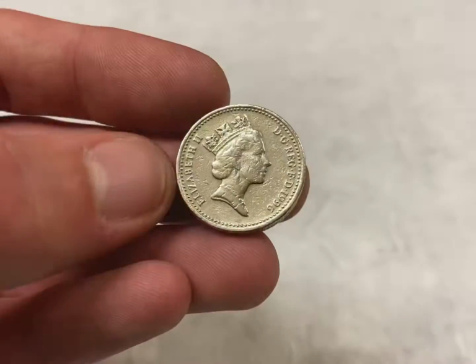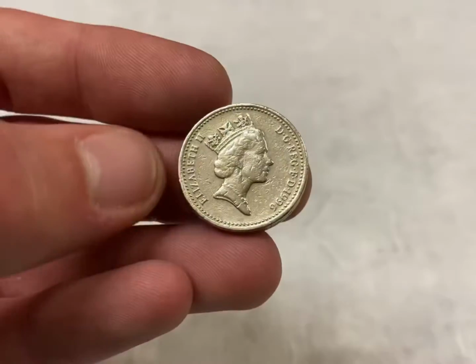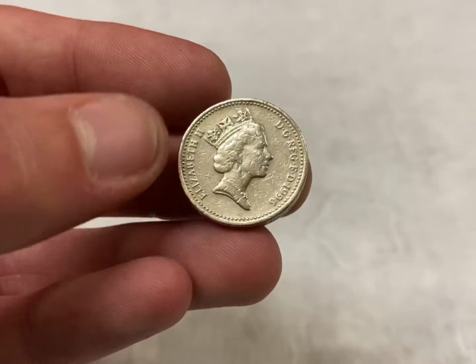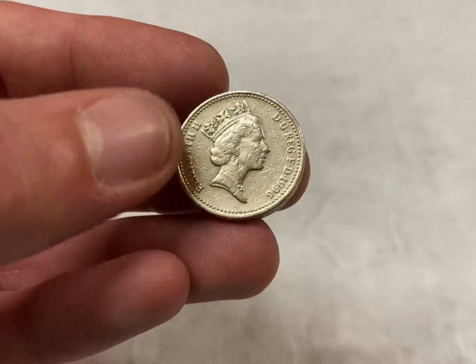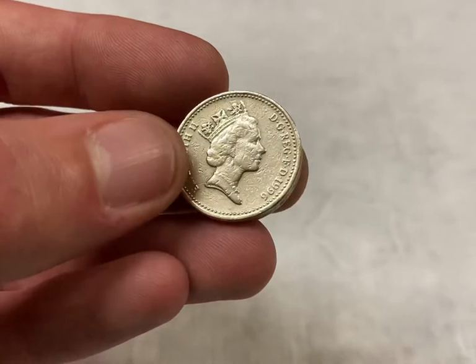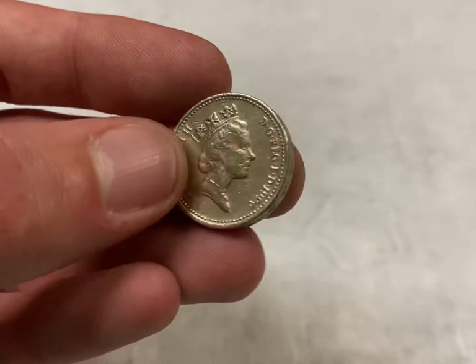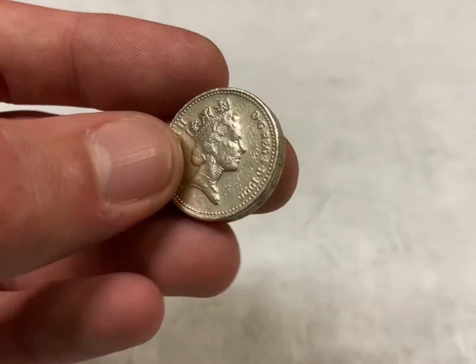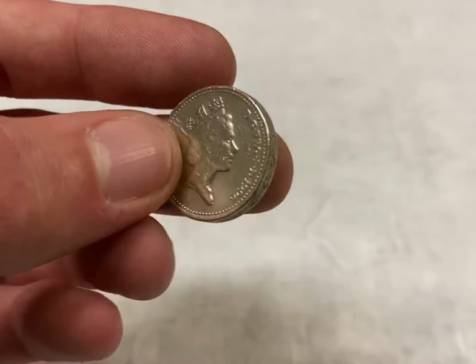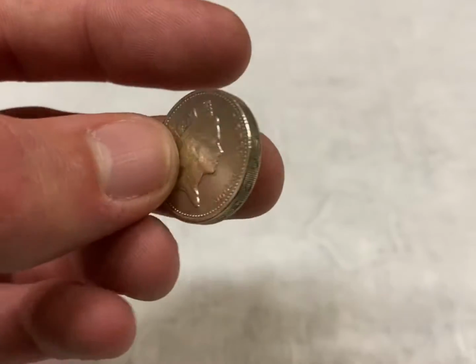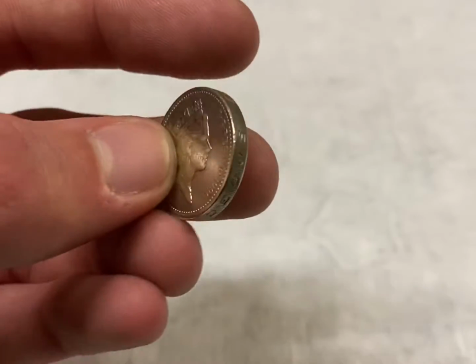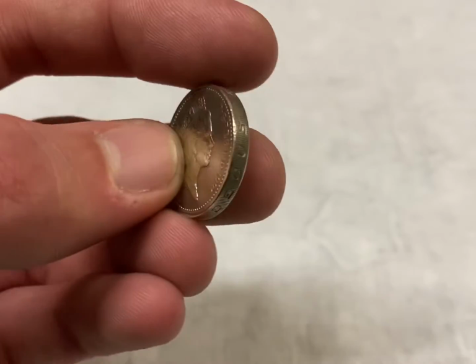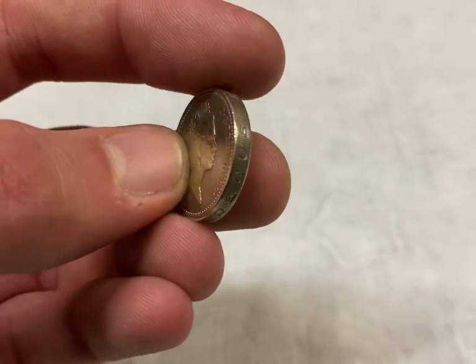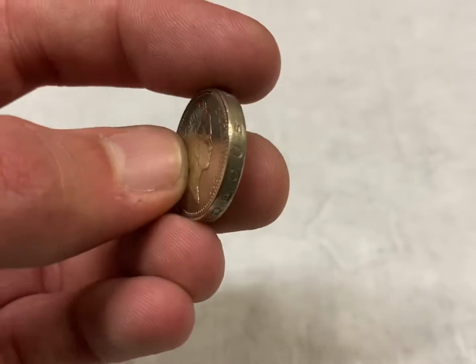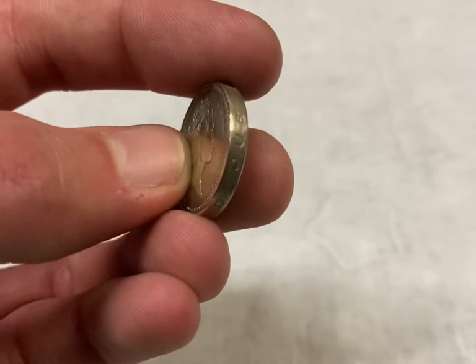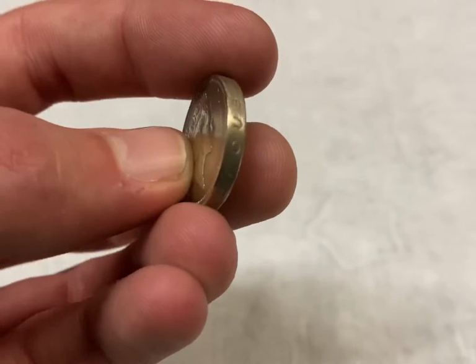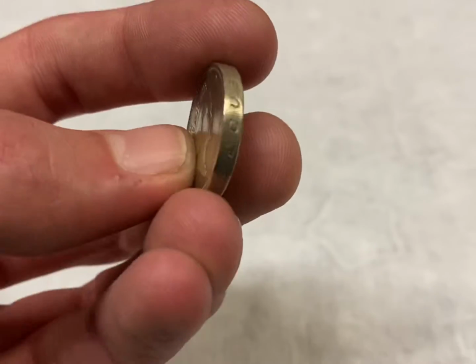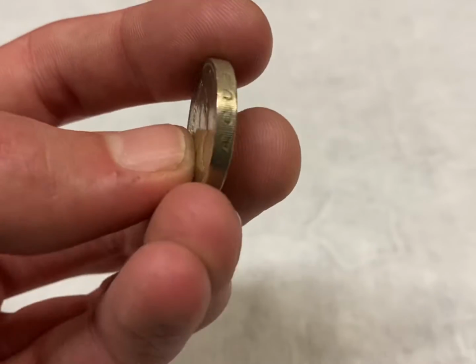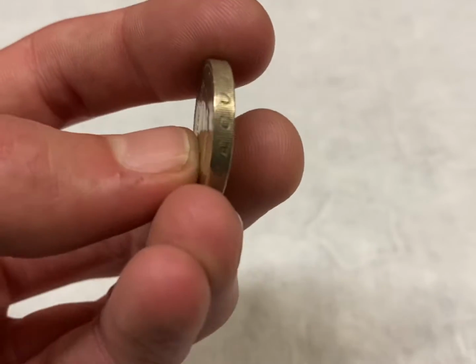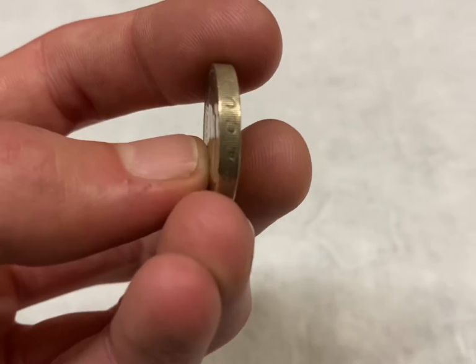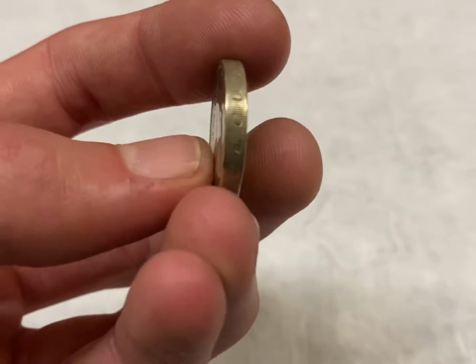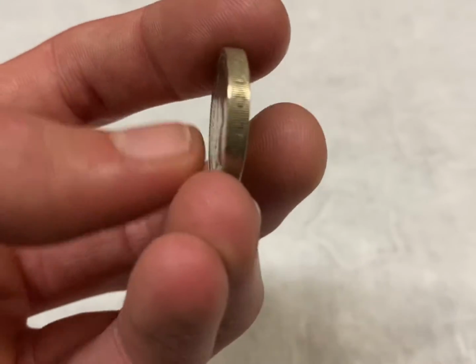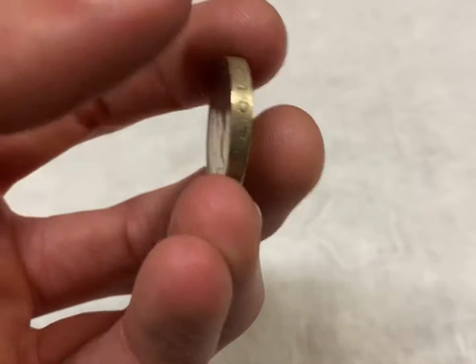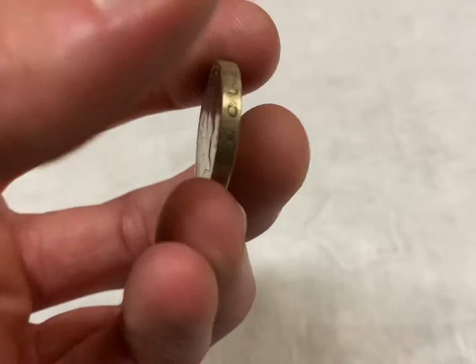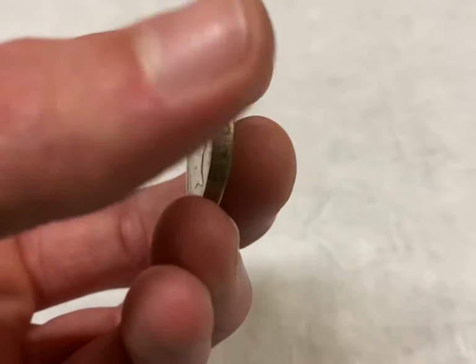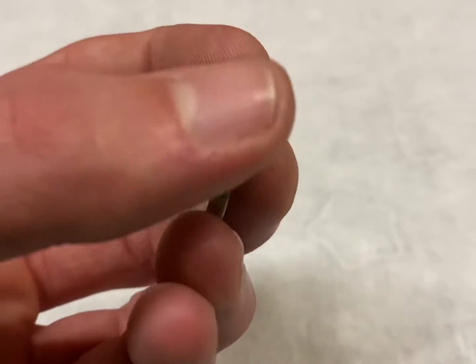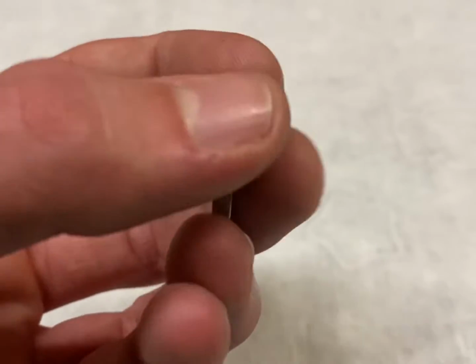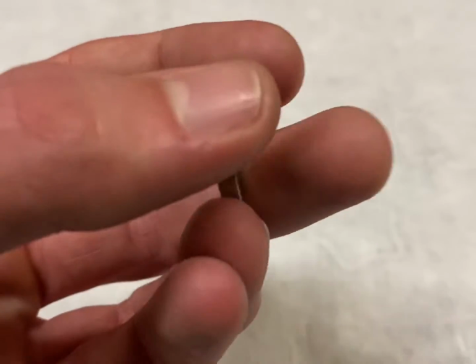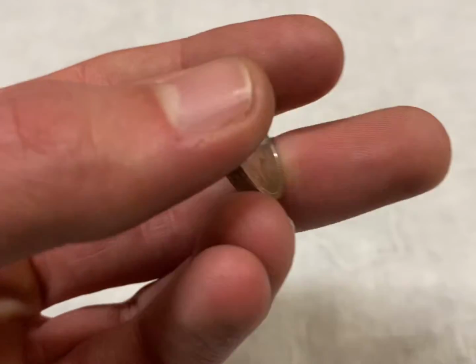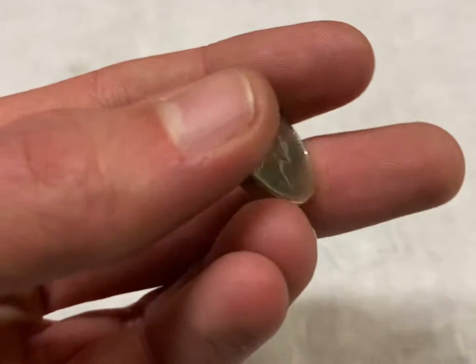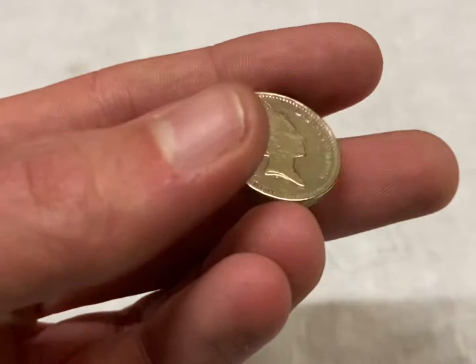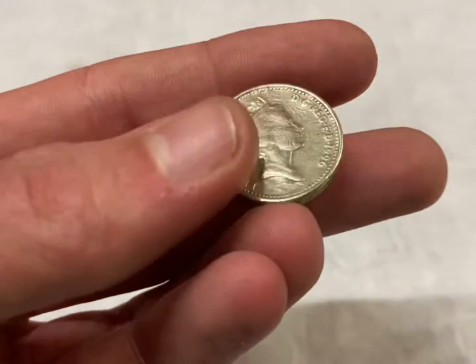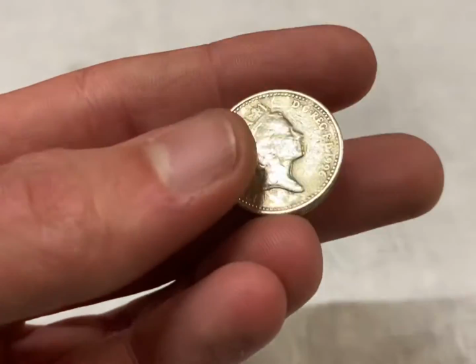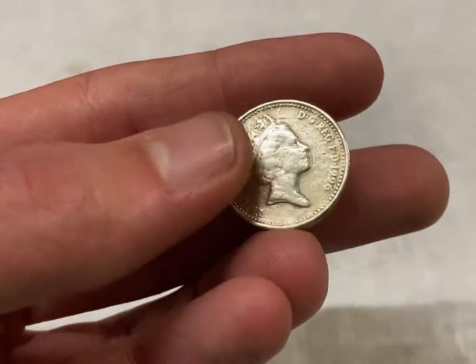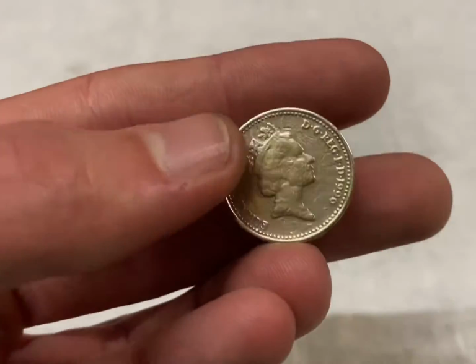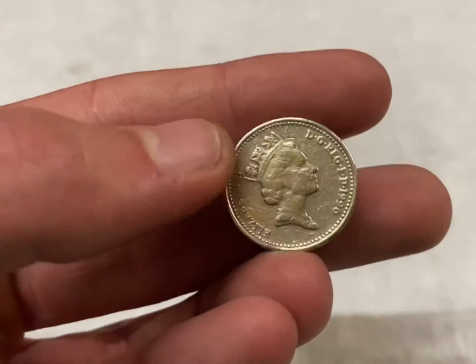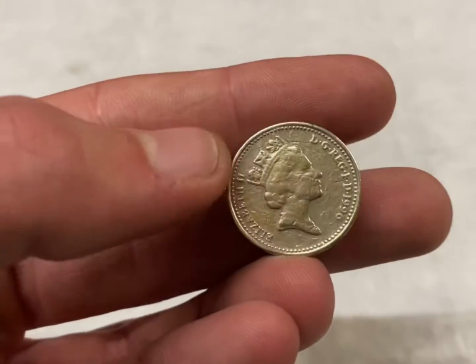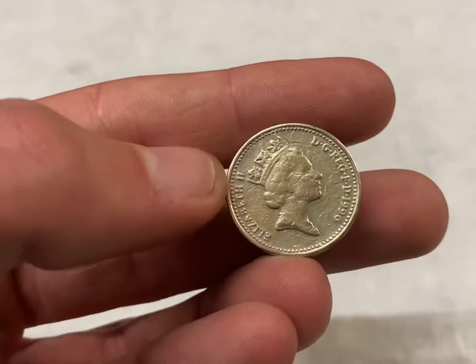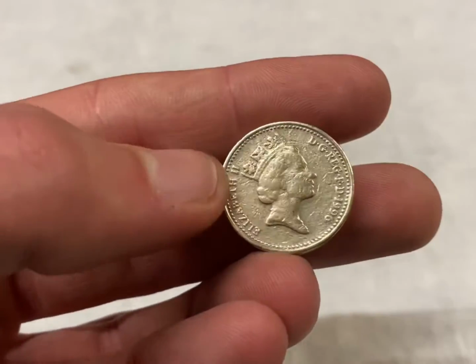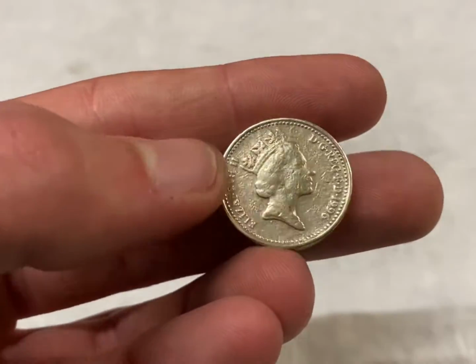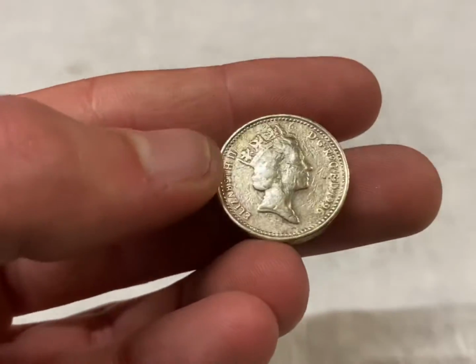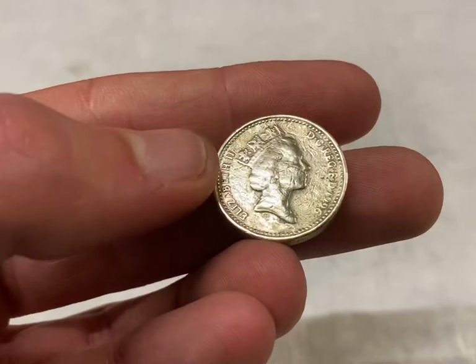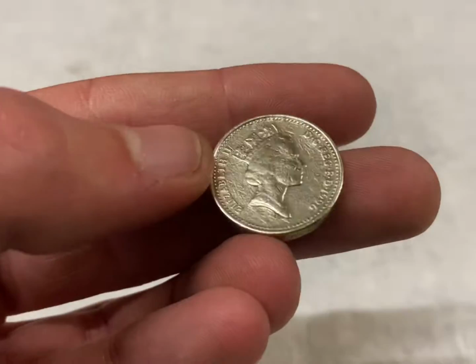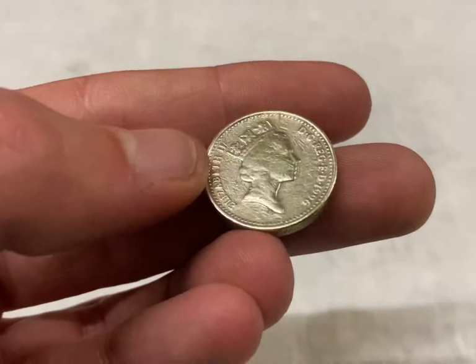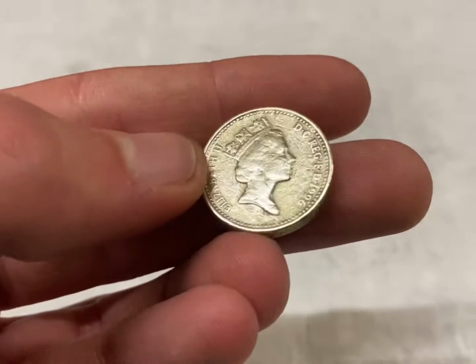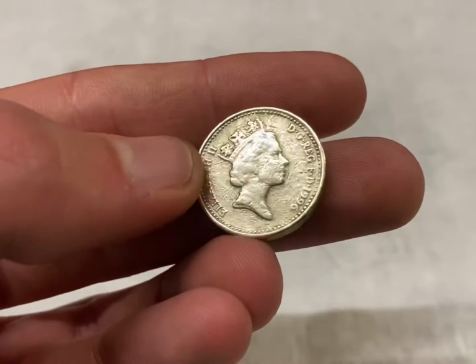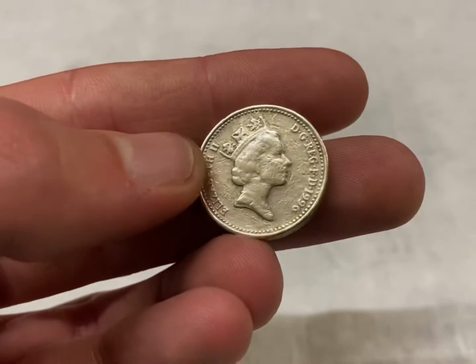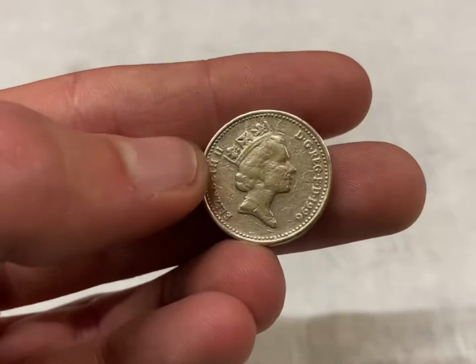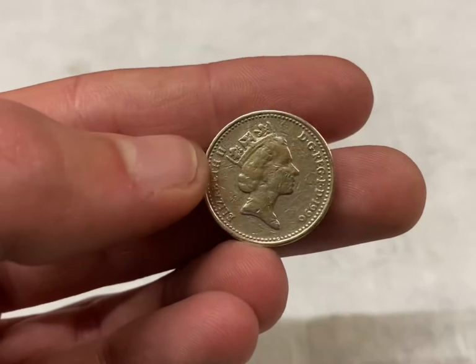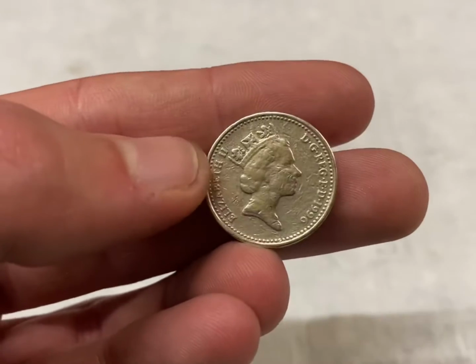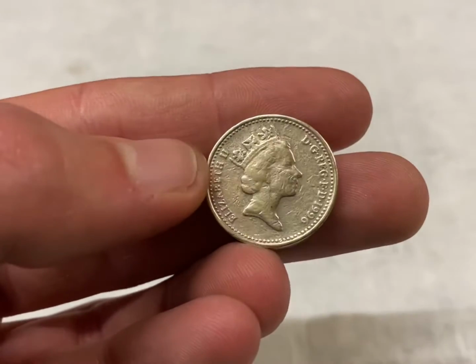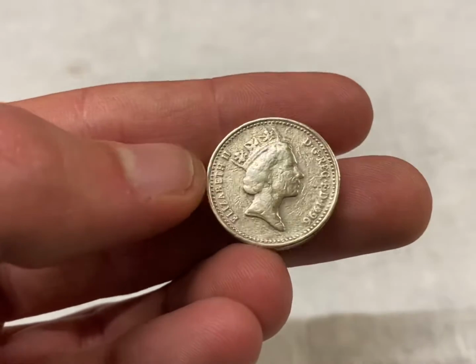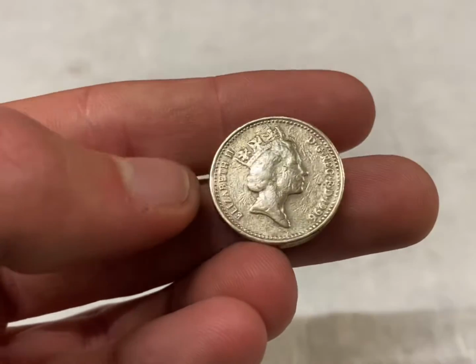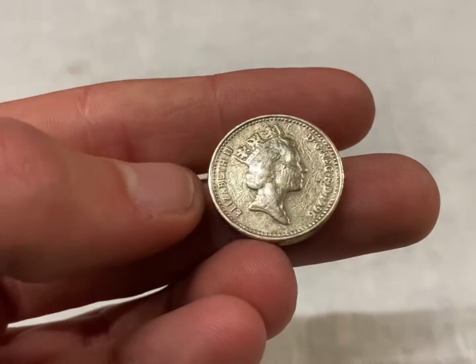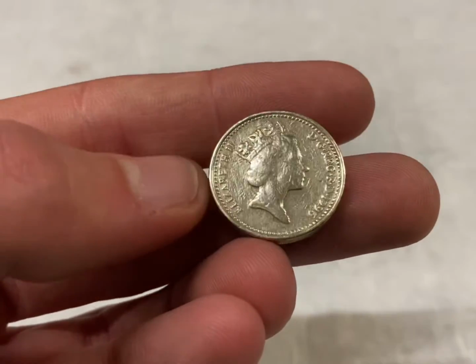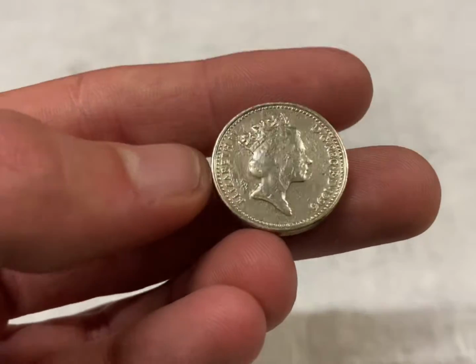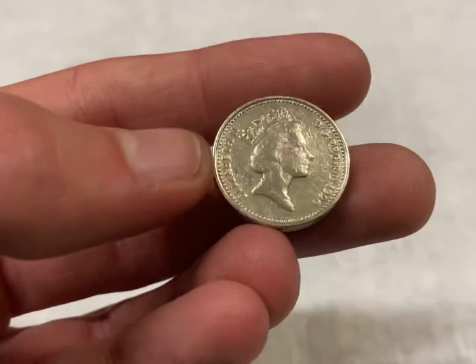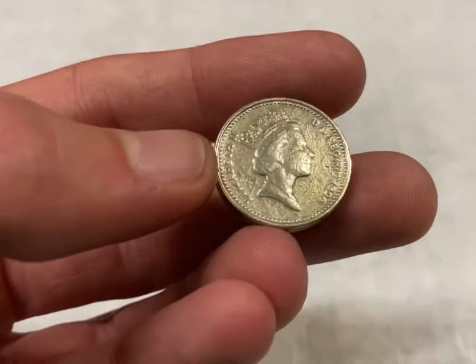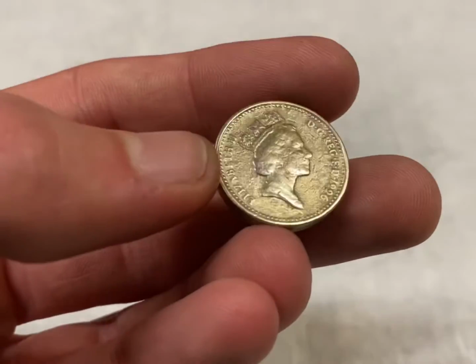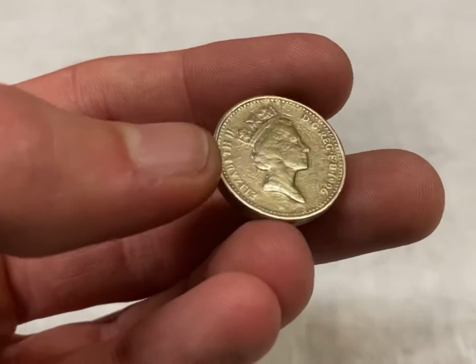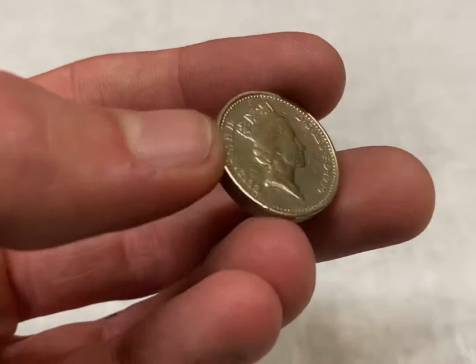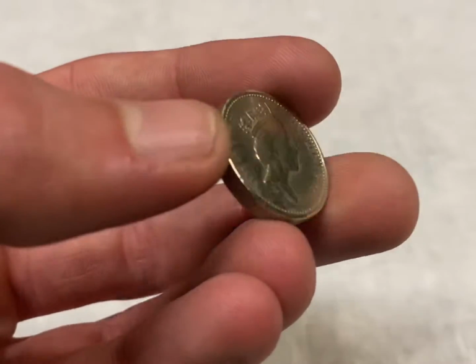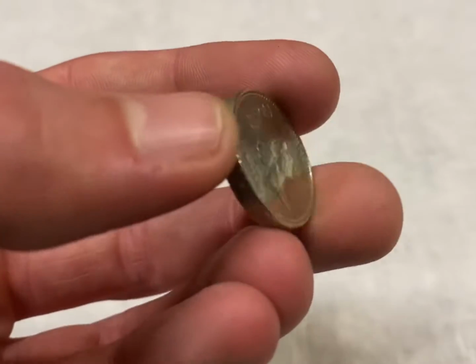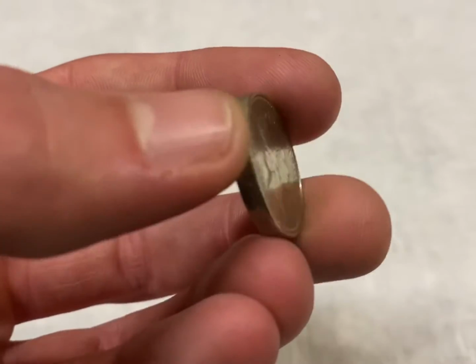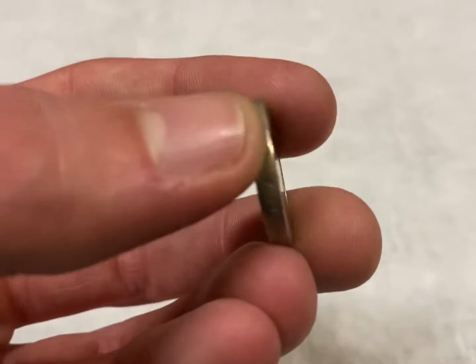So there you have it — a flawless double headed one pound coin. Now to machine a mount for it to sit into.